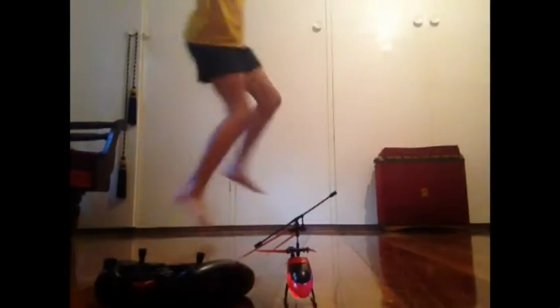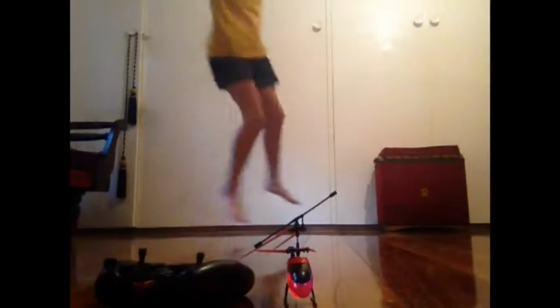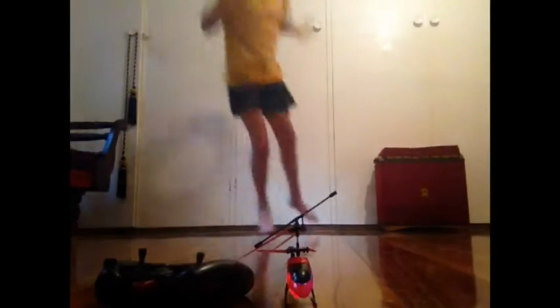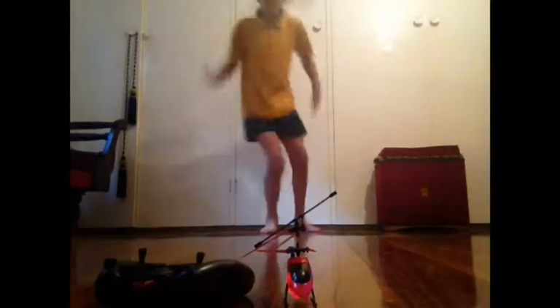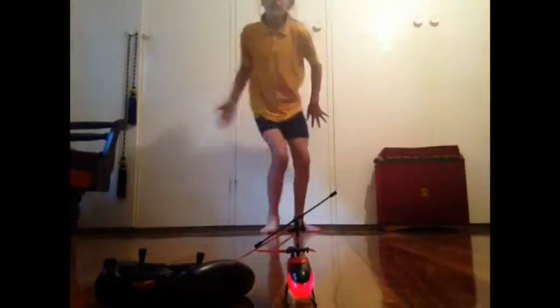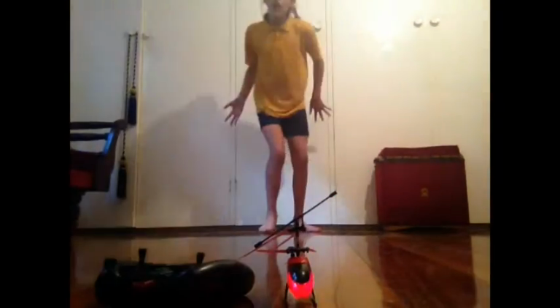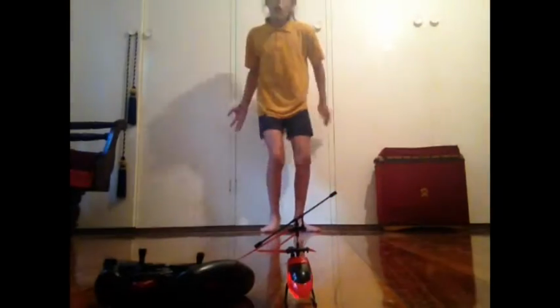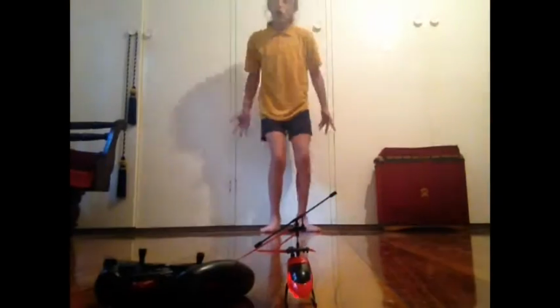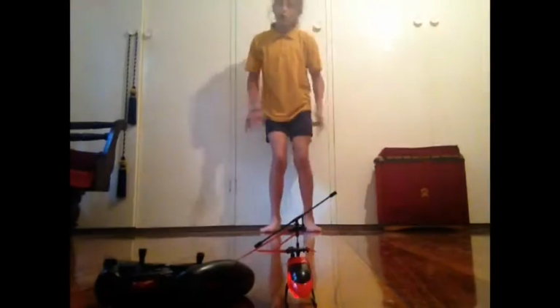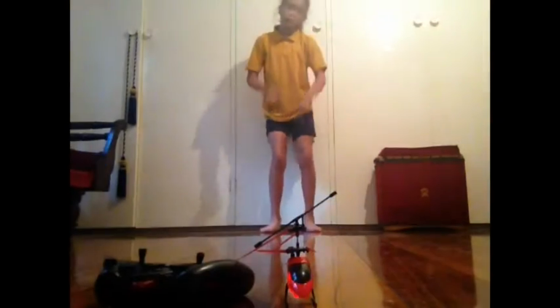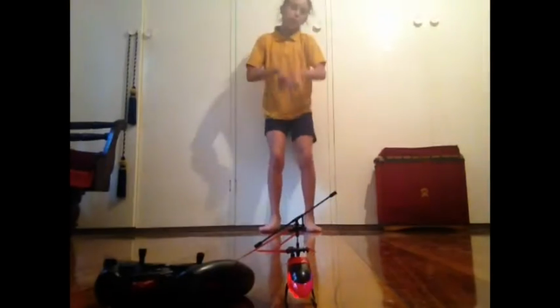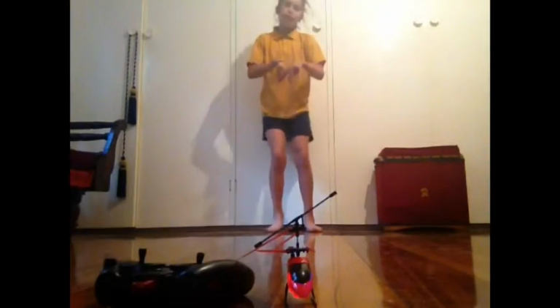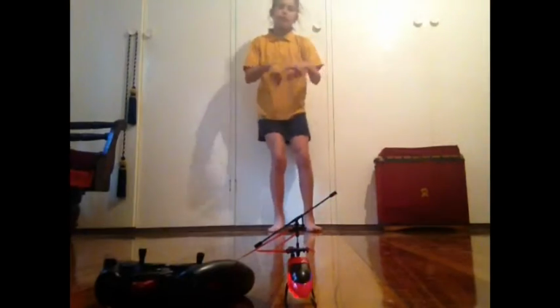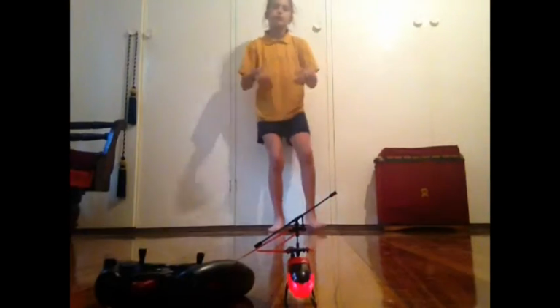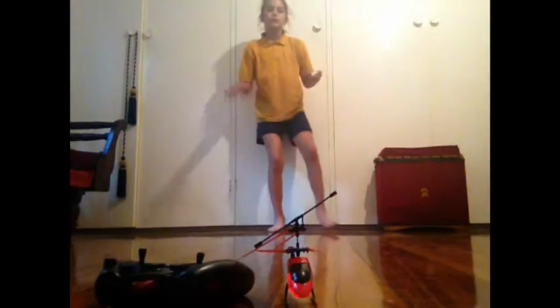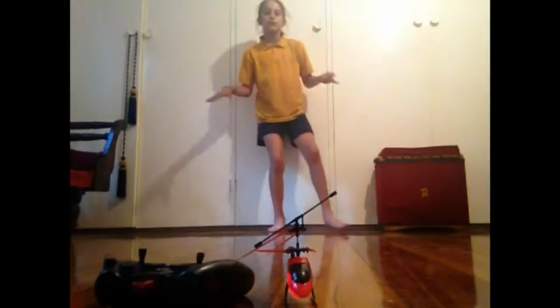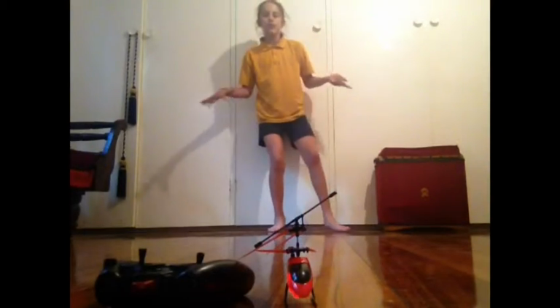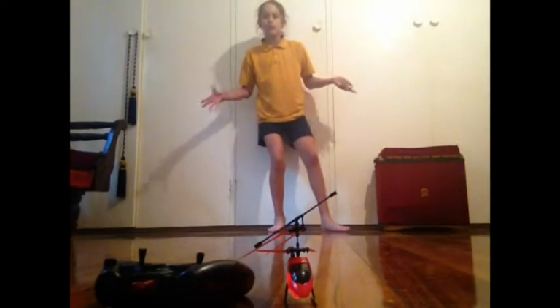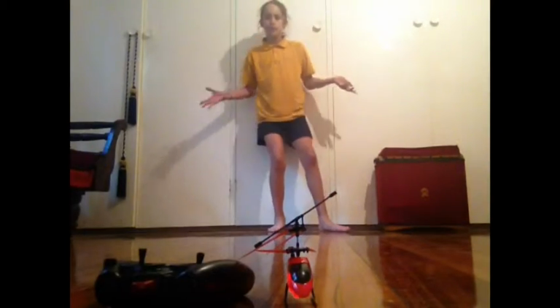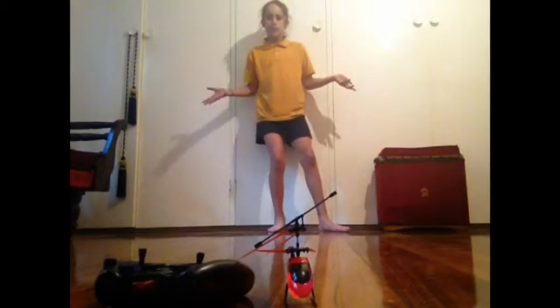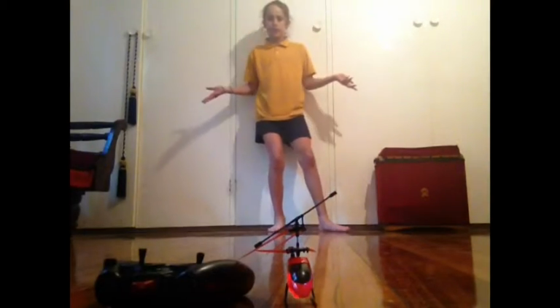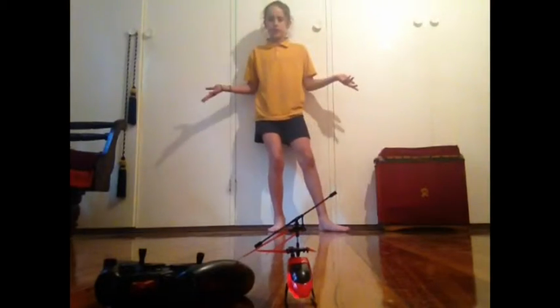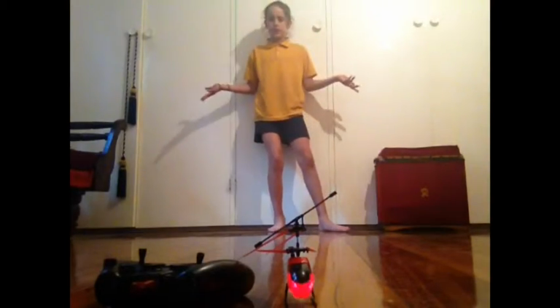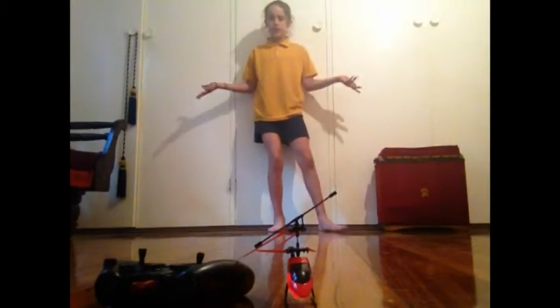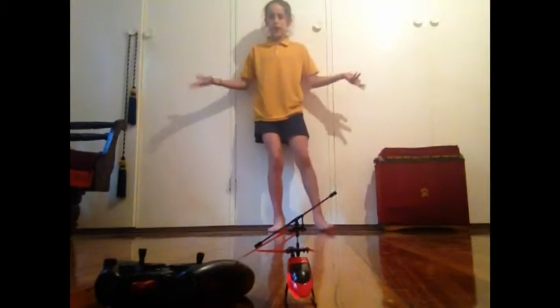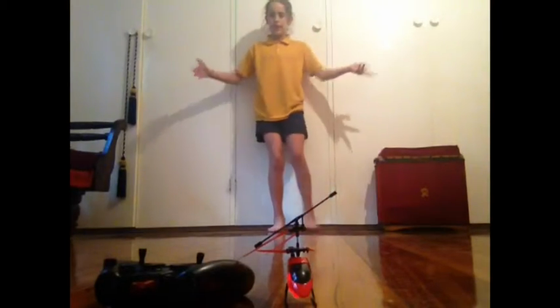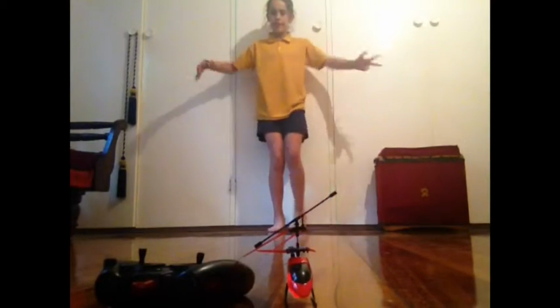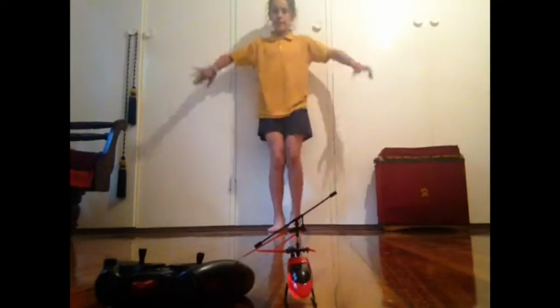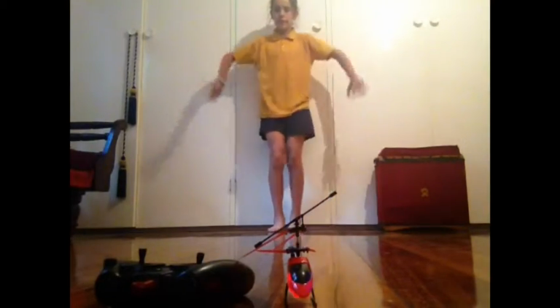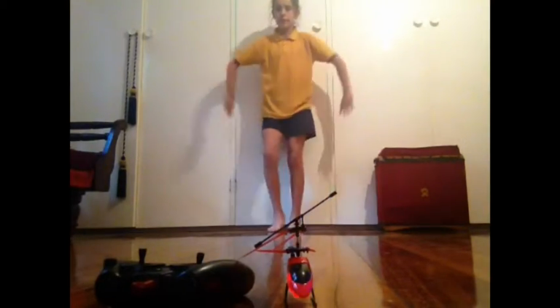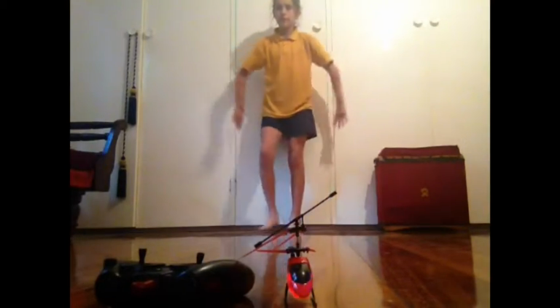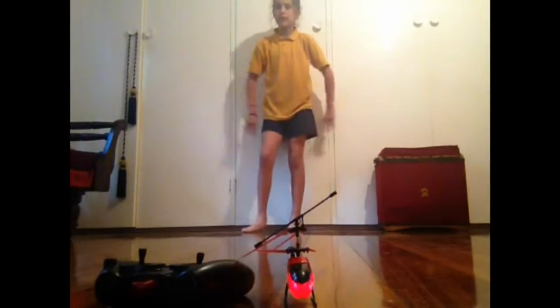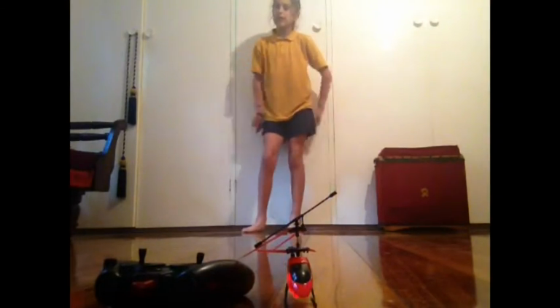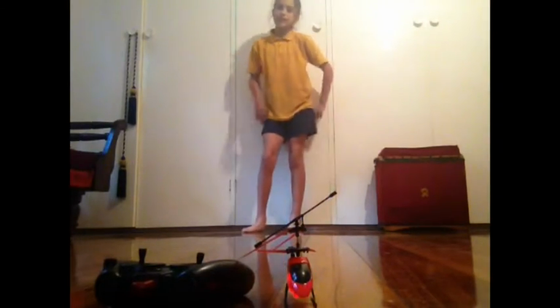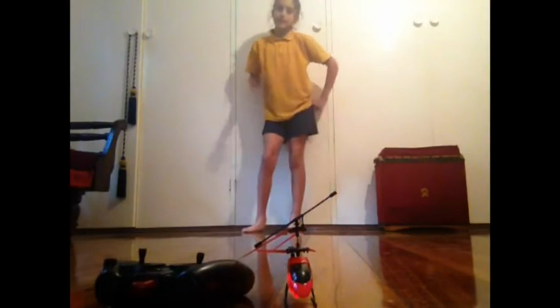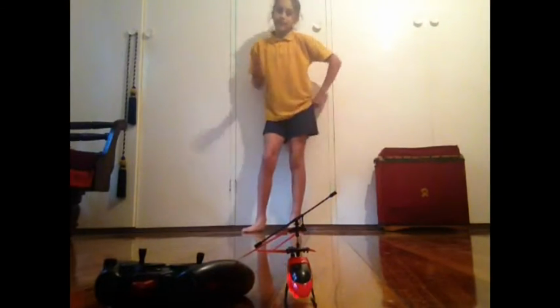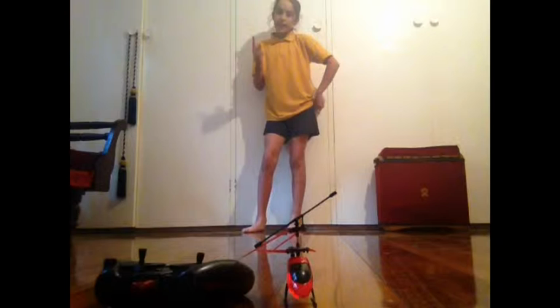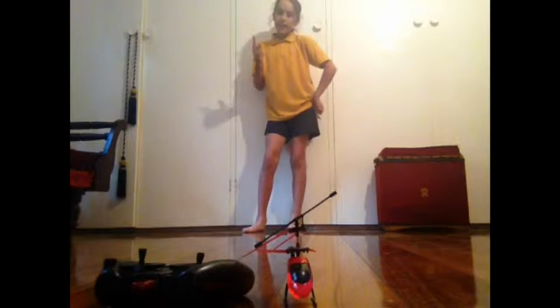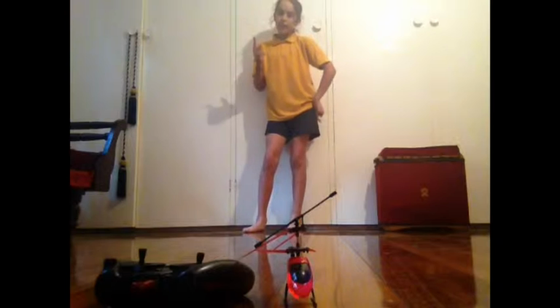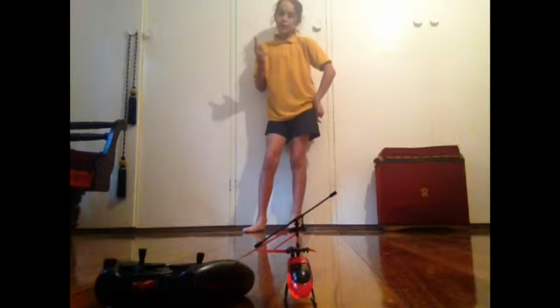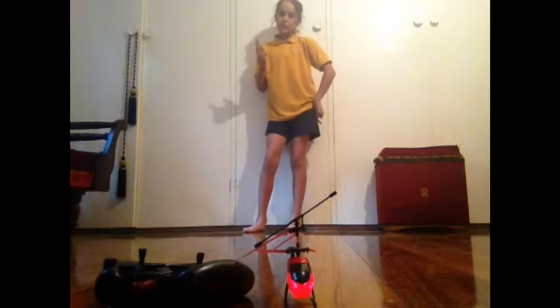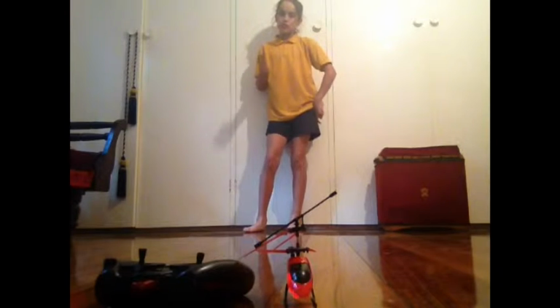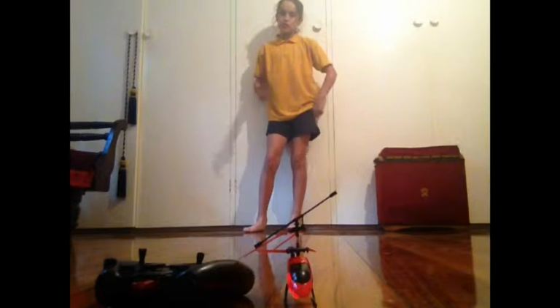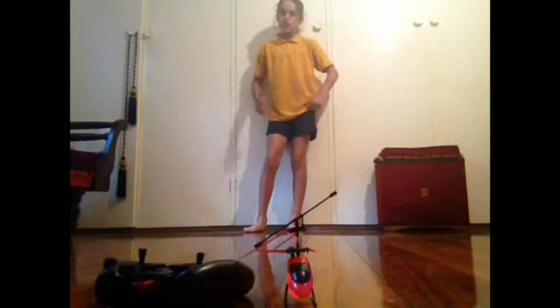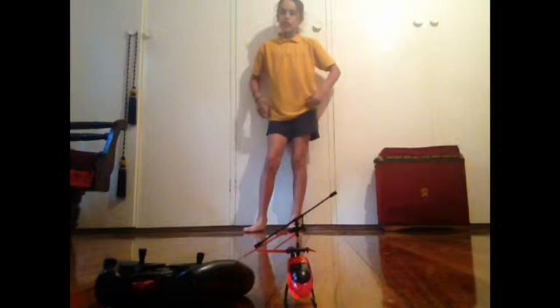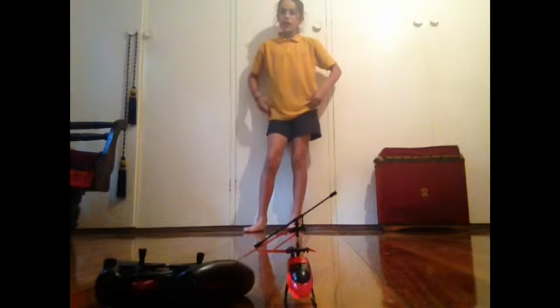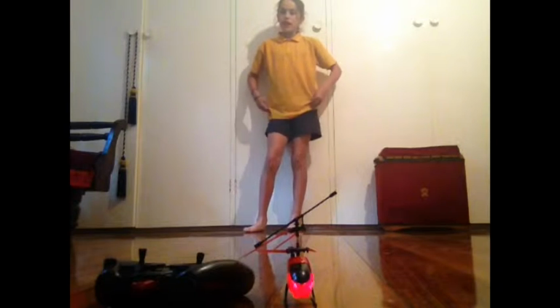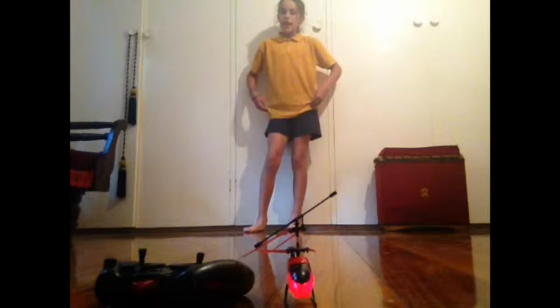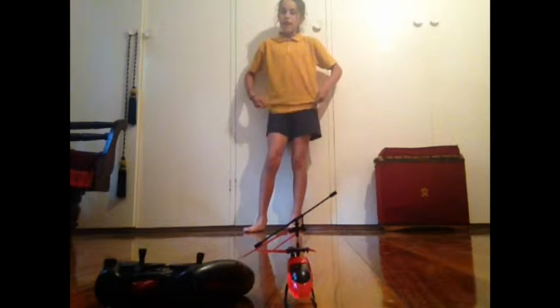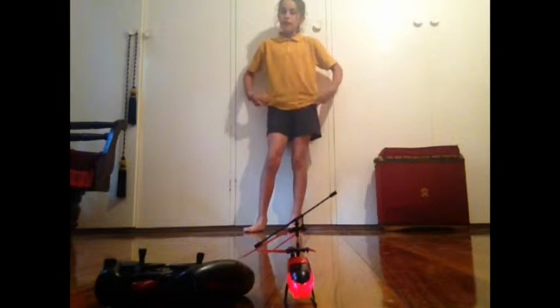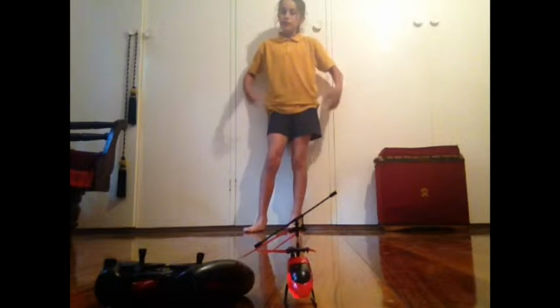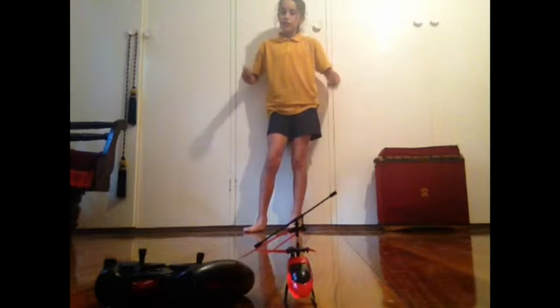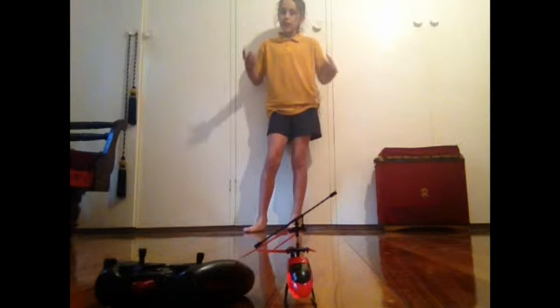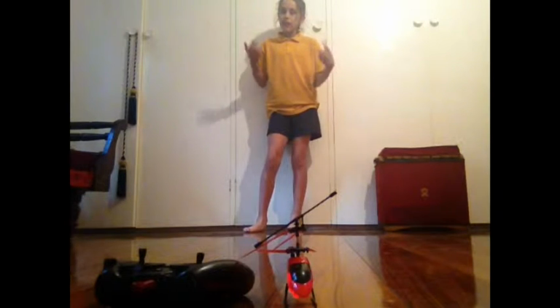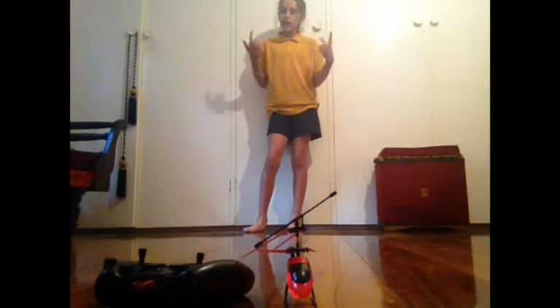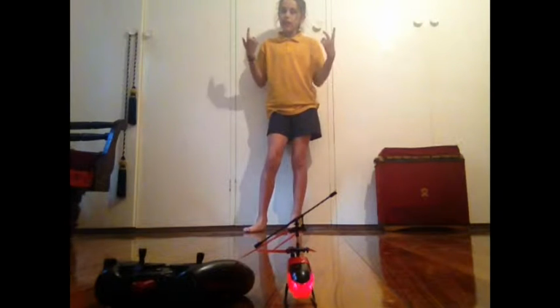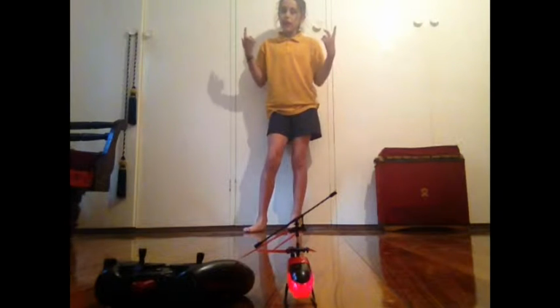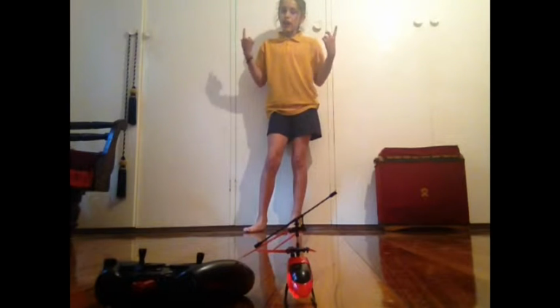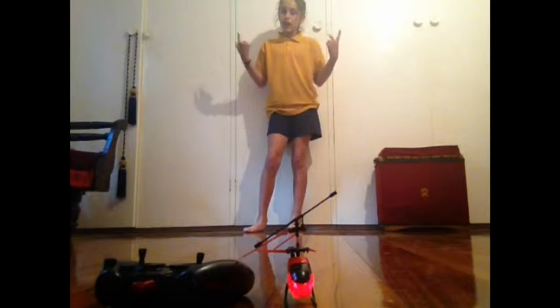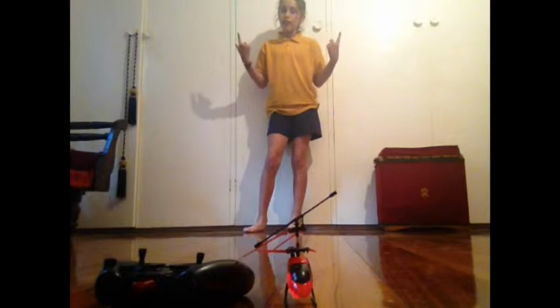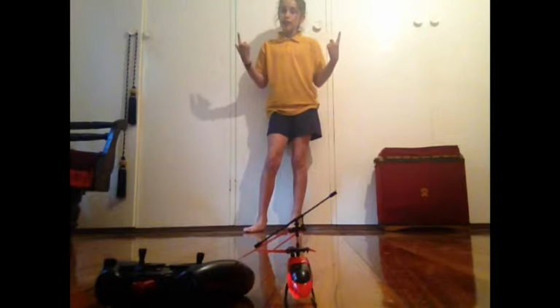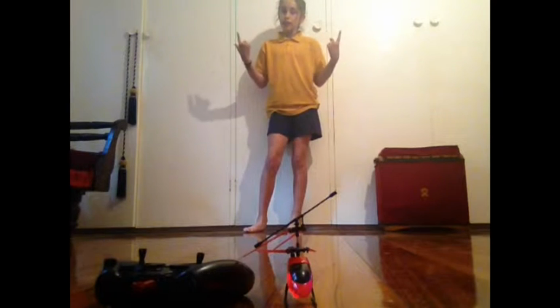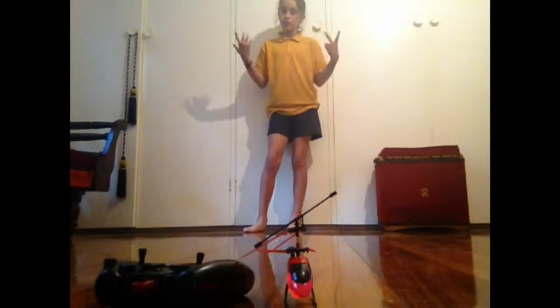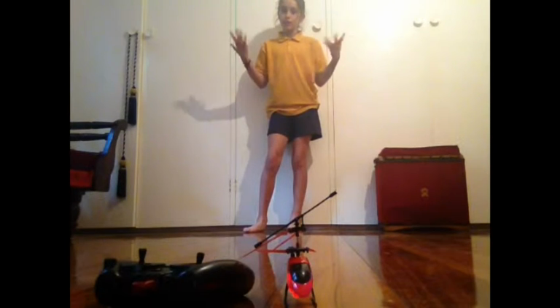Hello and welcome to another Fred Full Hannah film. Today I'll be showing you how to fly a helicopter.